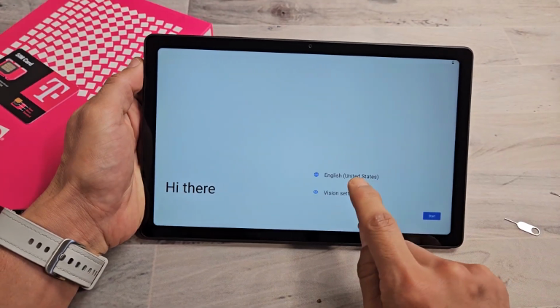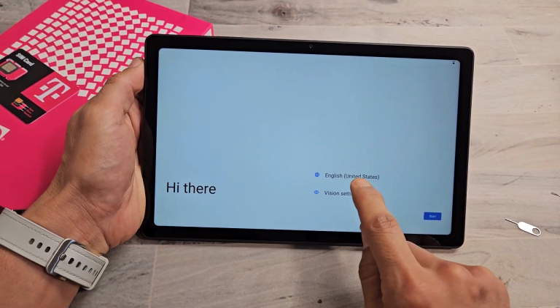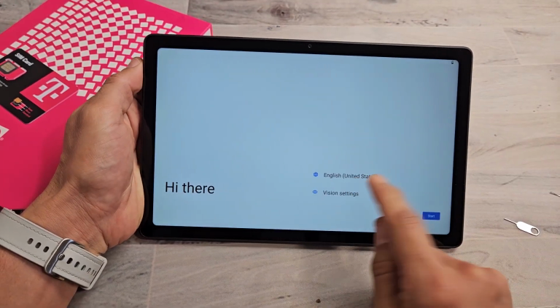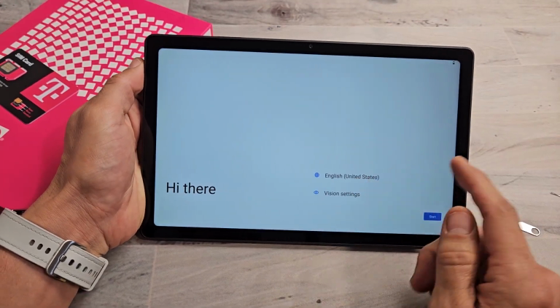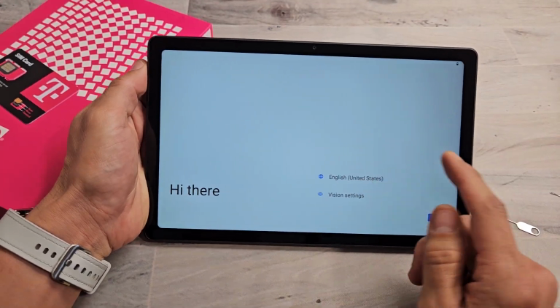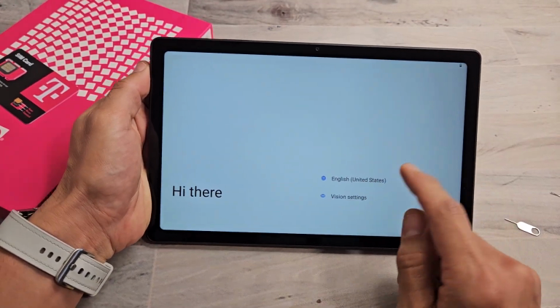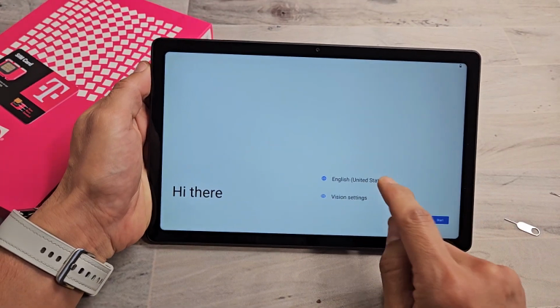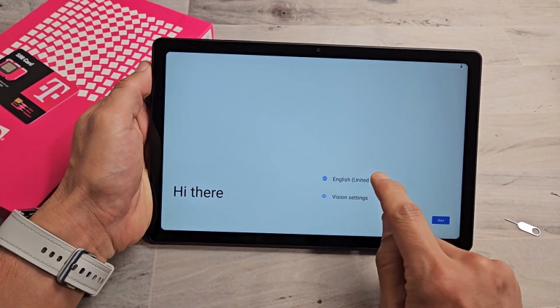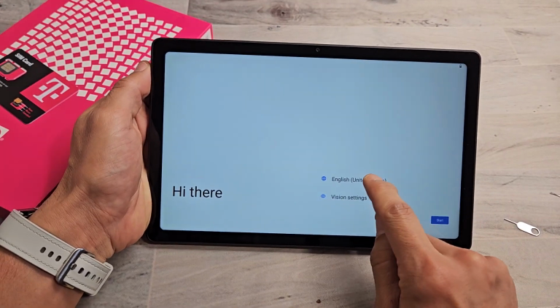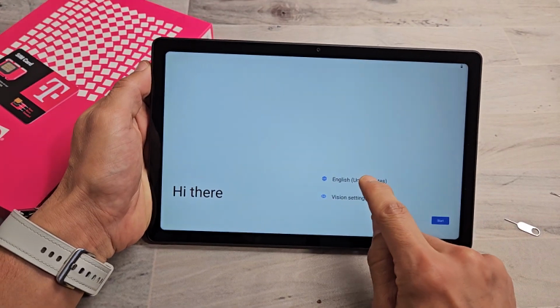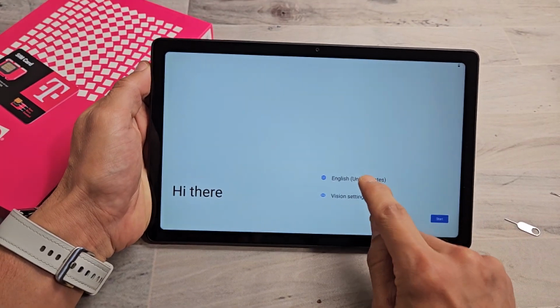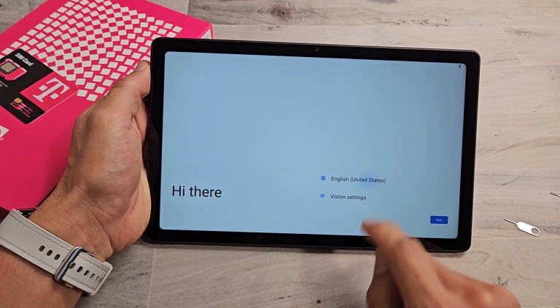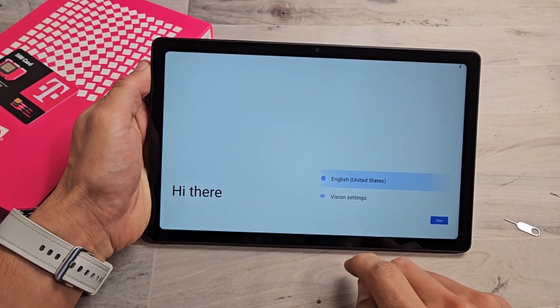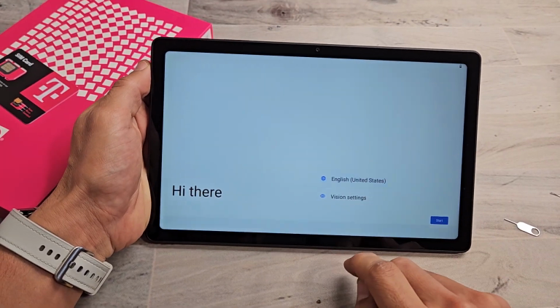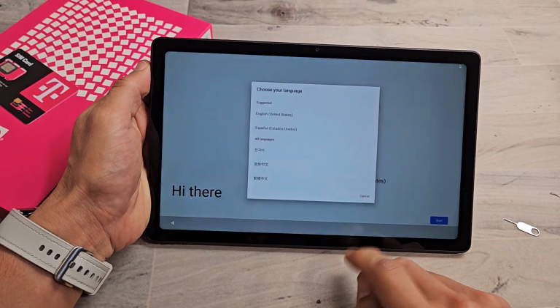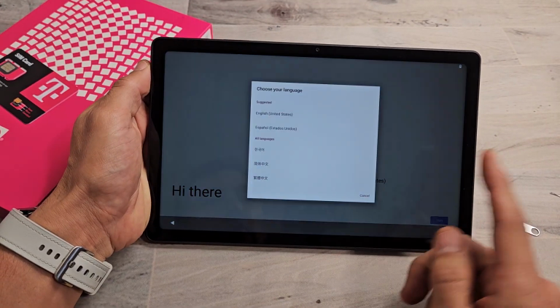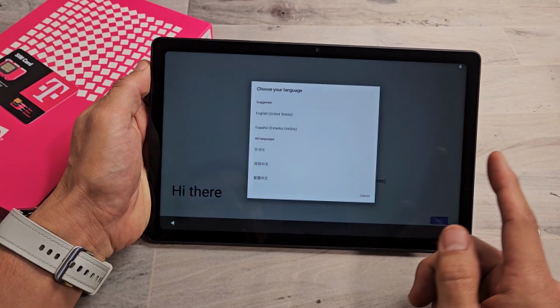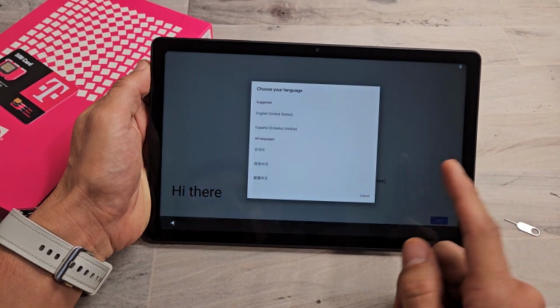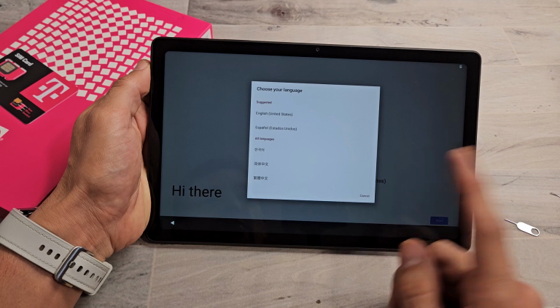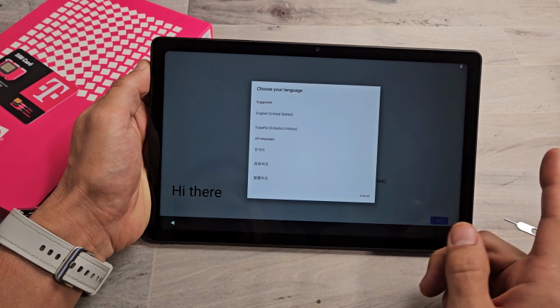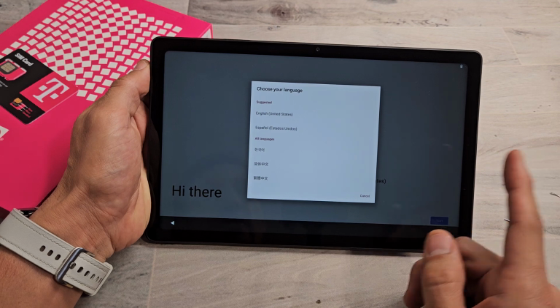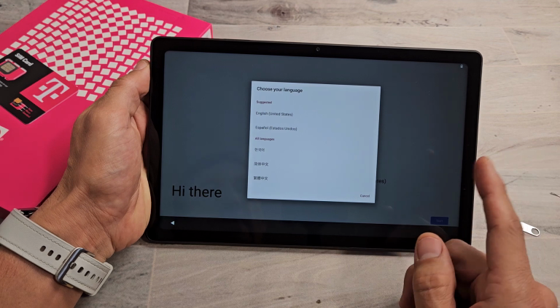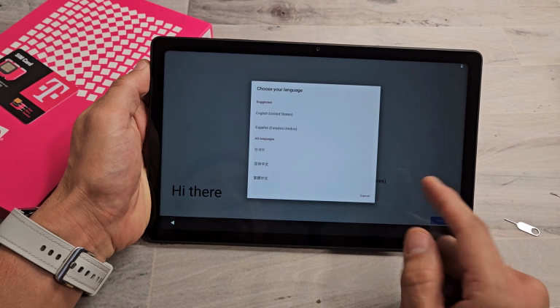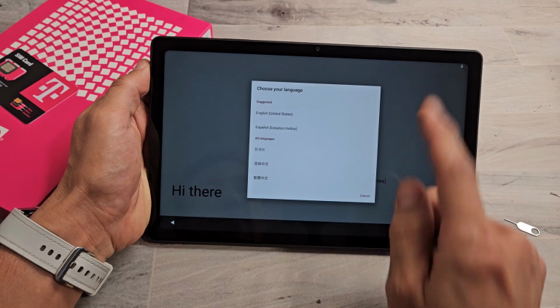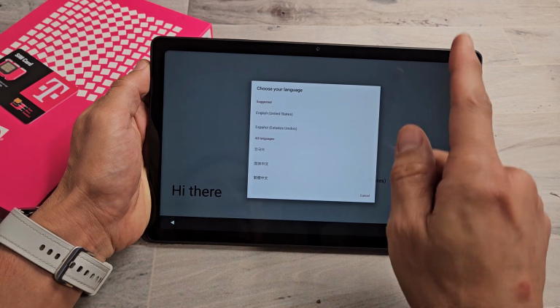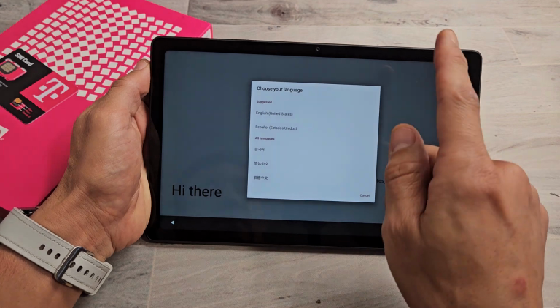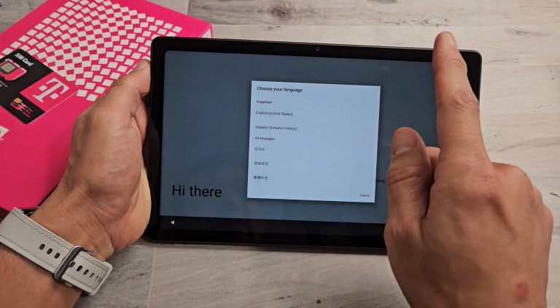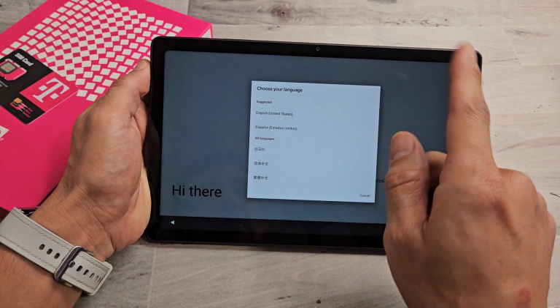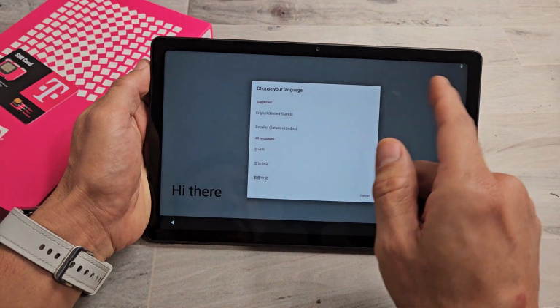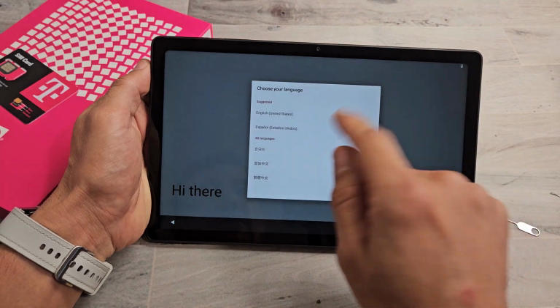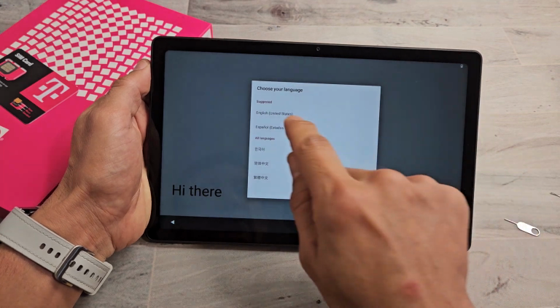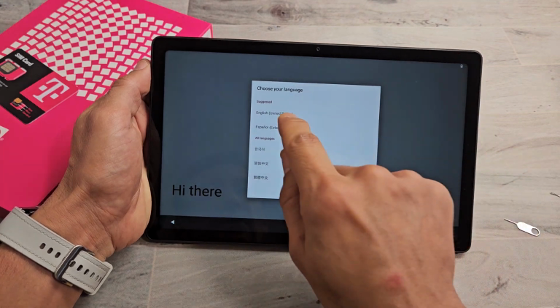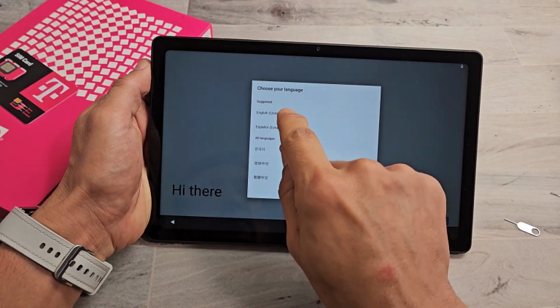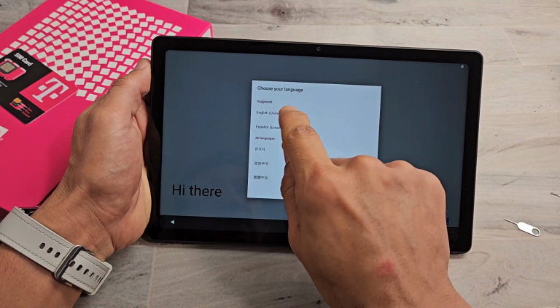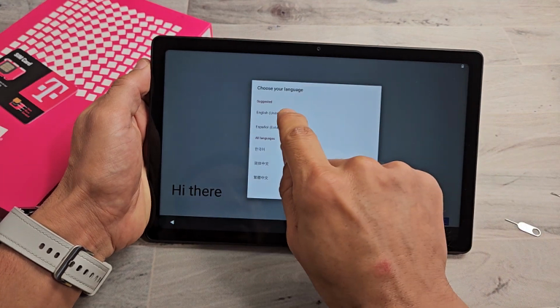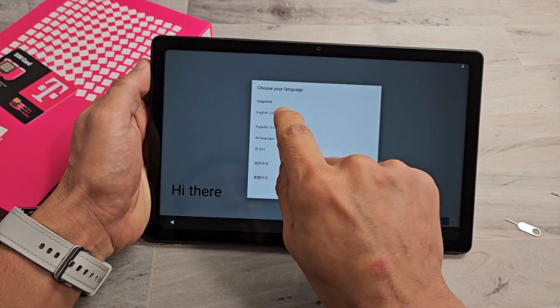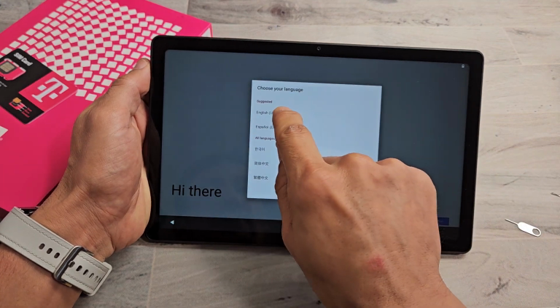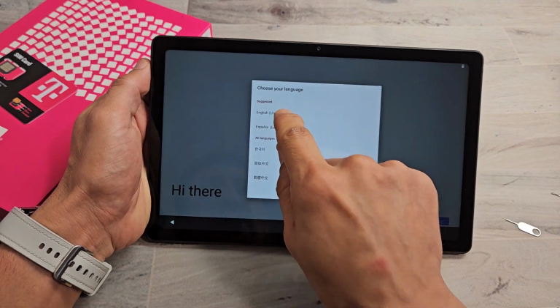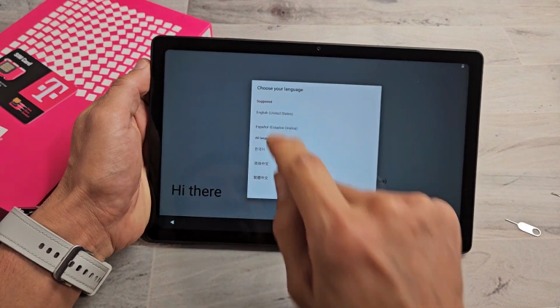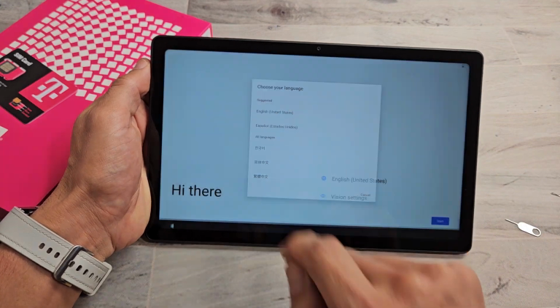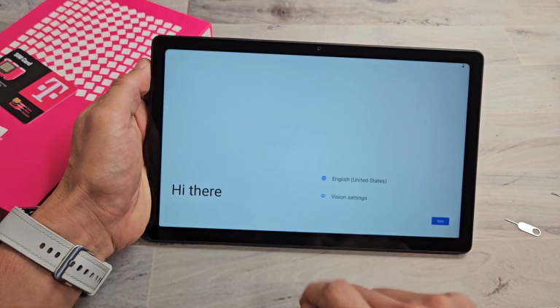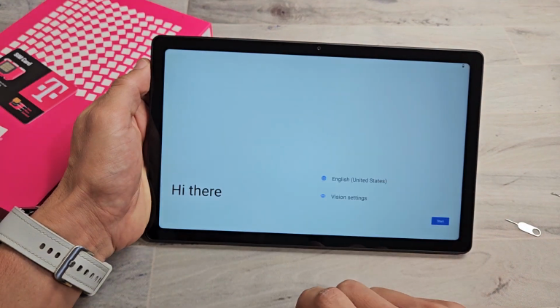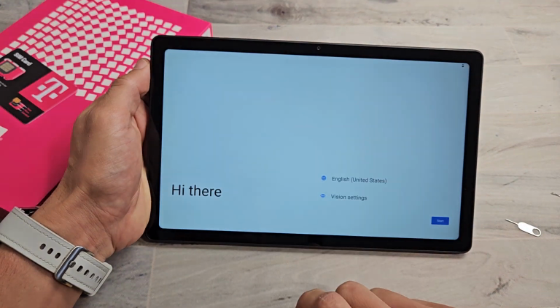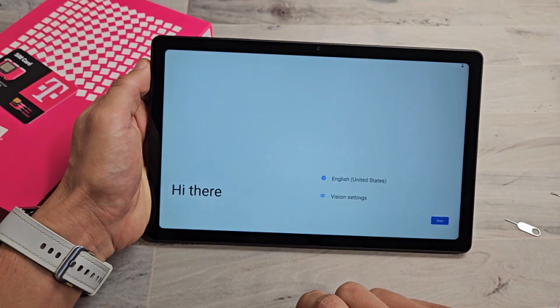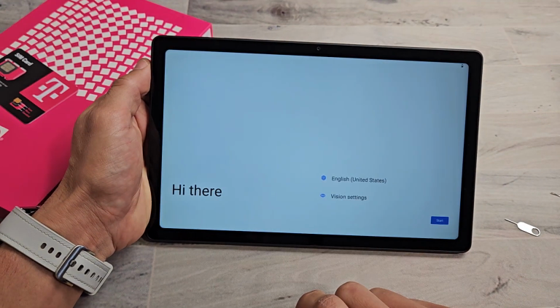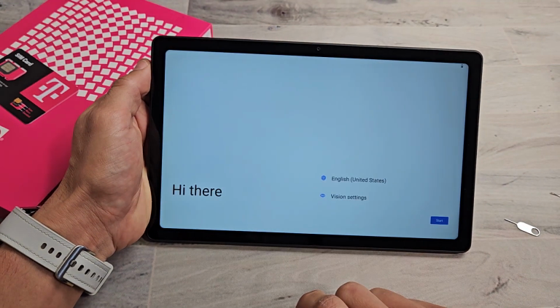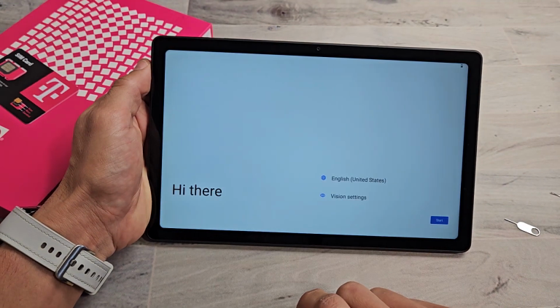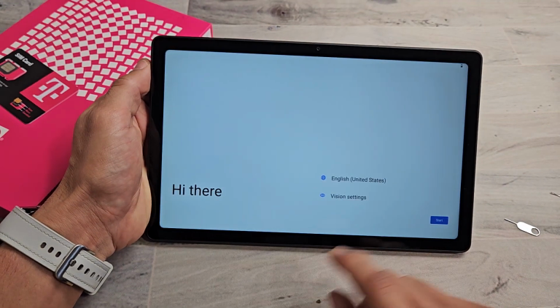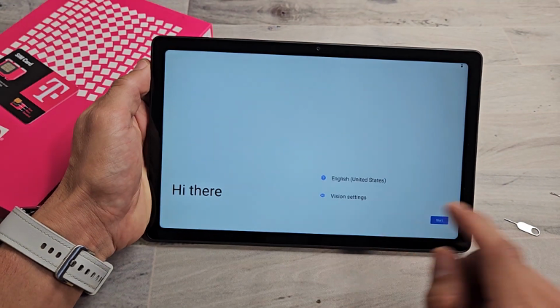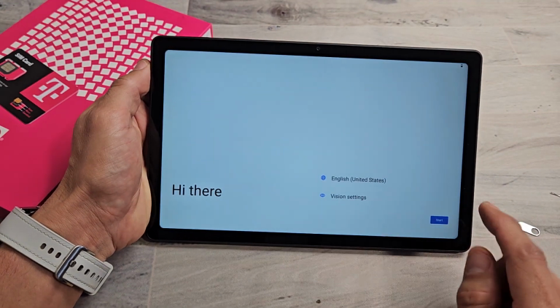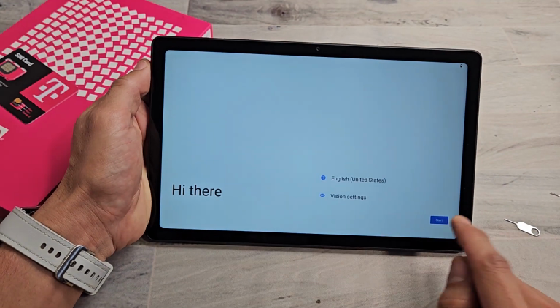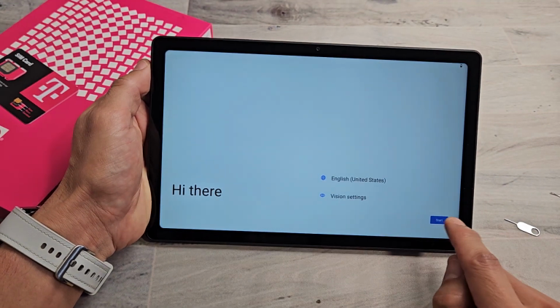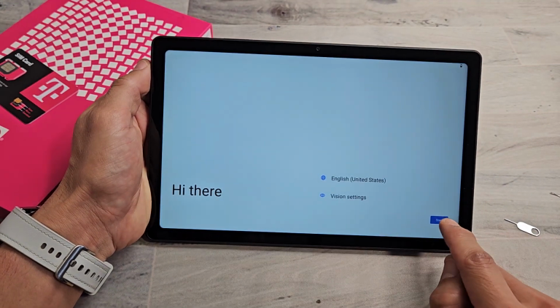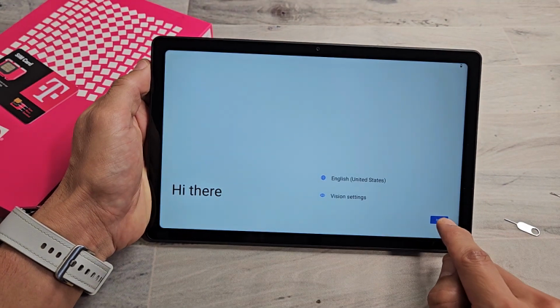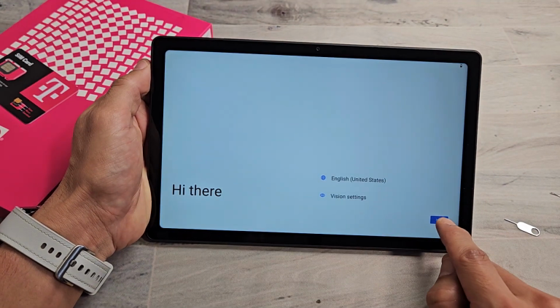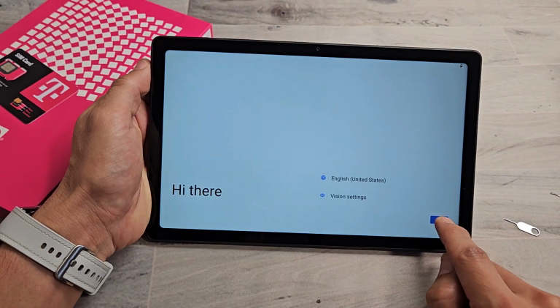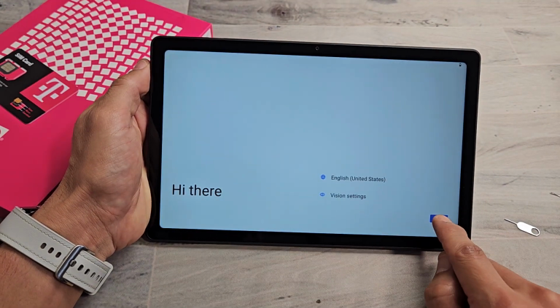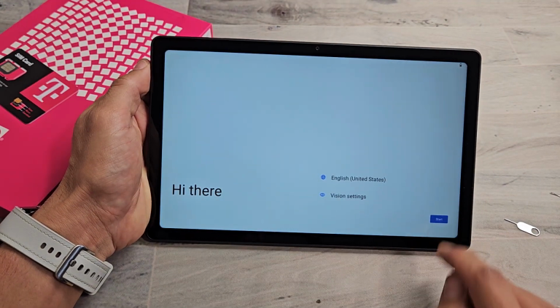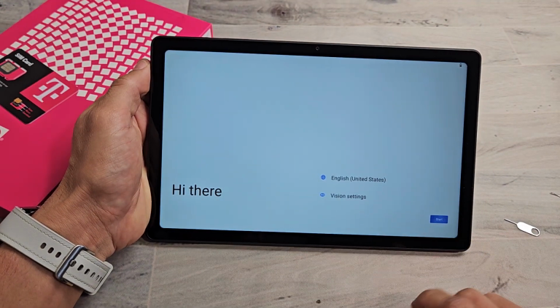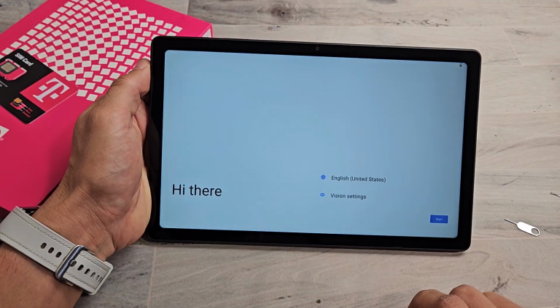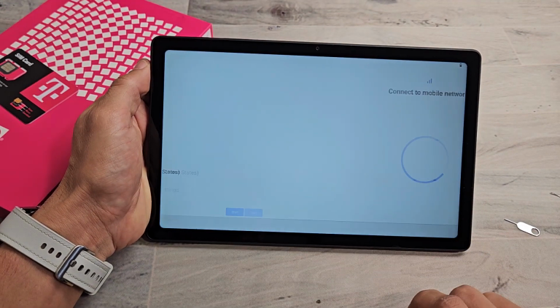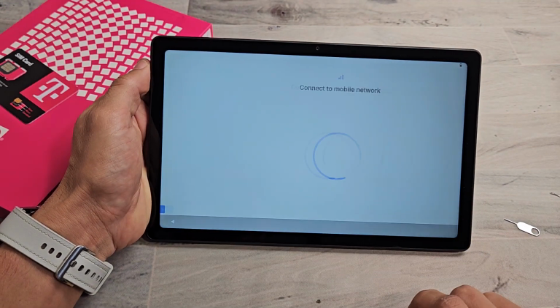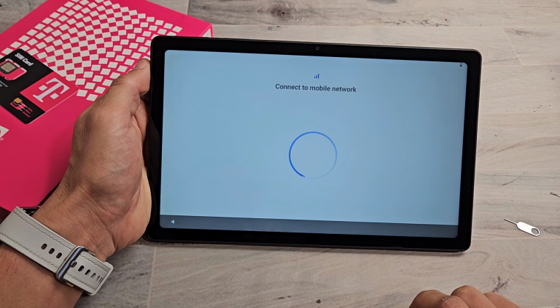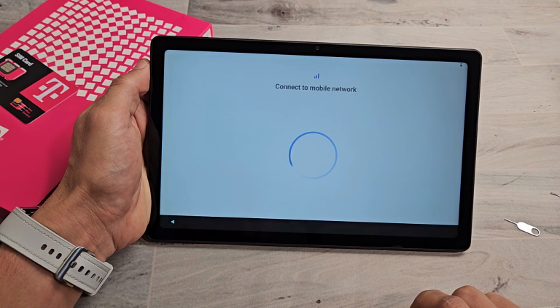From here, you can go ahead and choose your language. For myself, I'm good with English in the United States. I will tap on Start here.